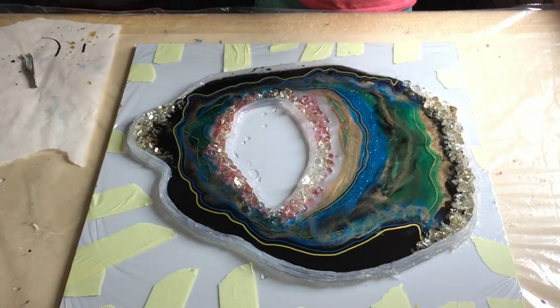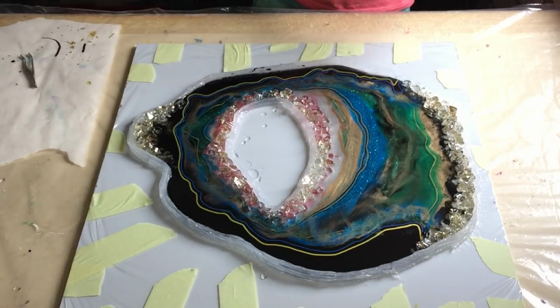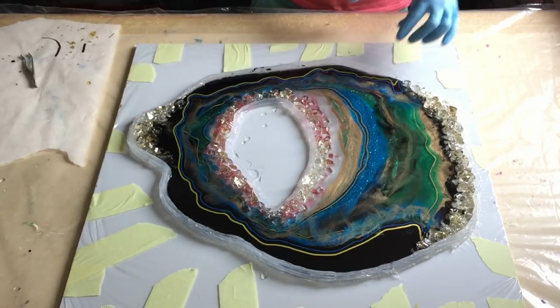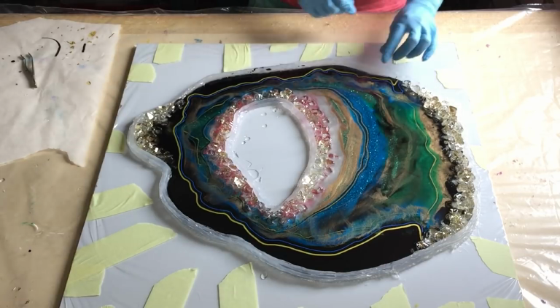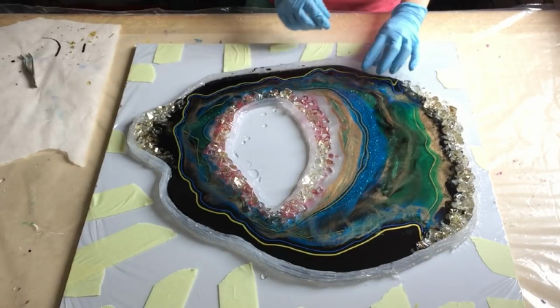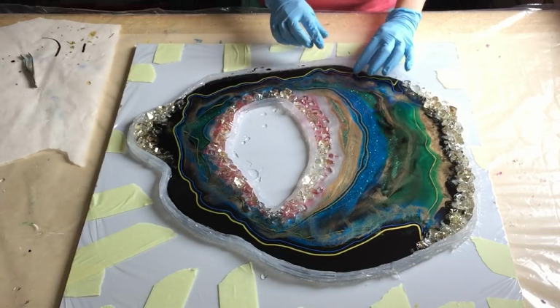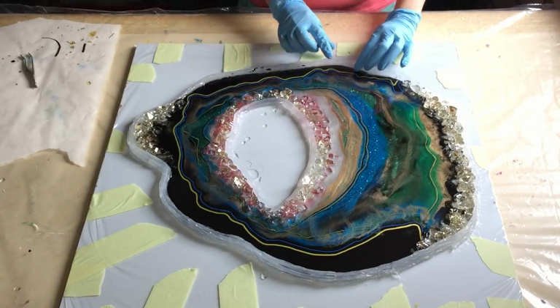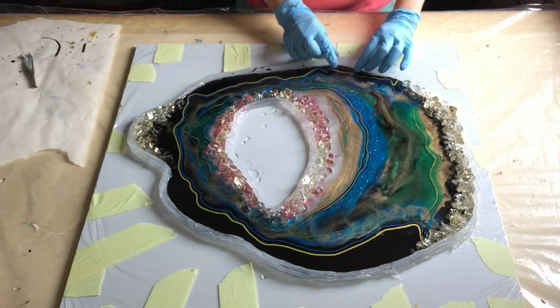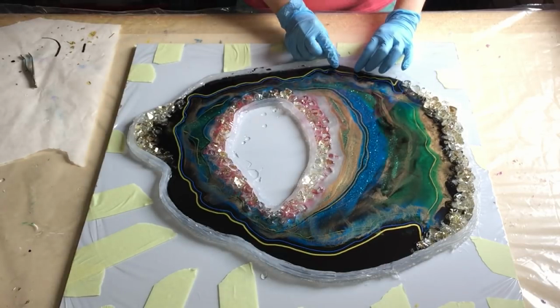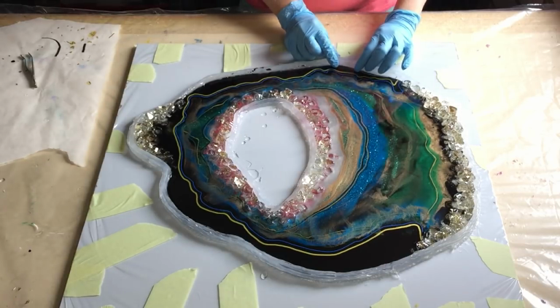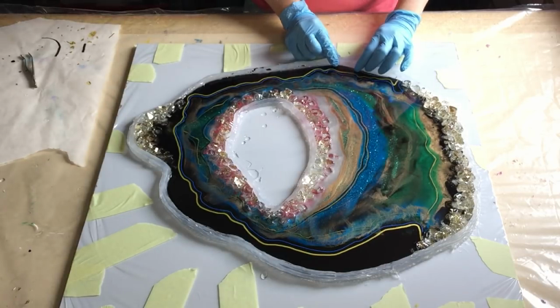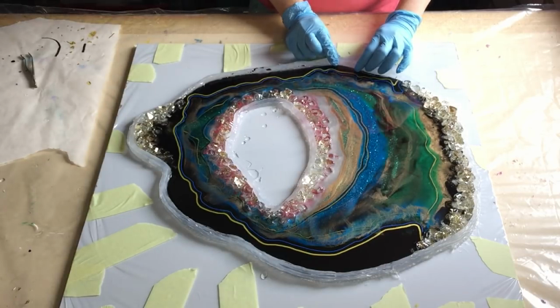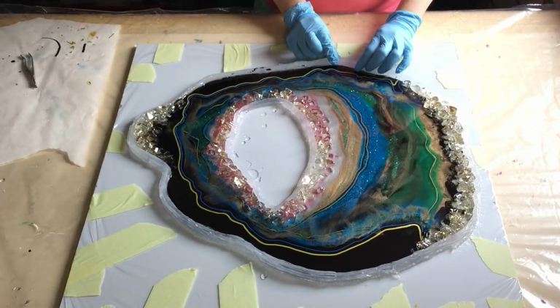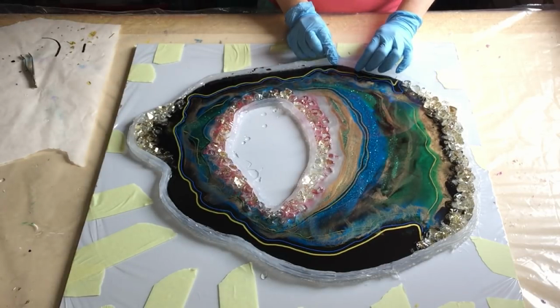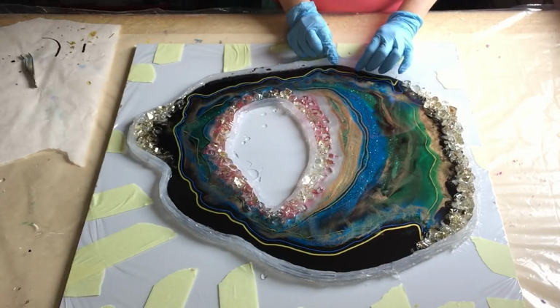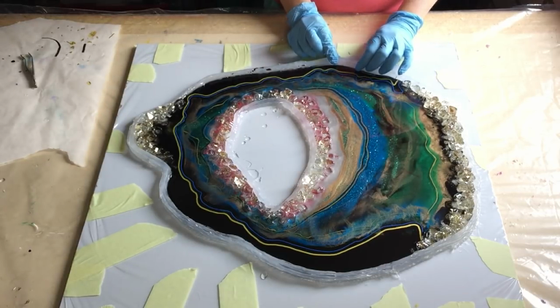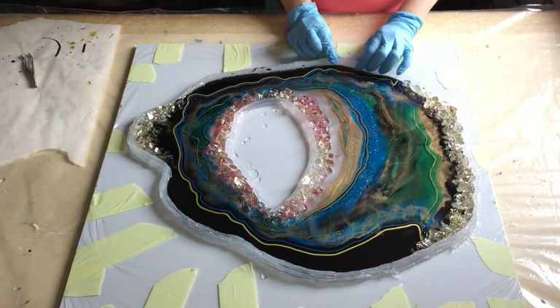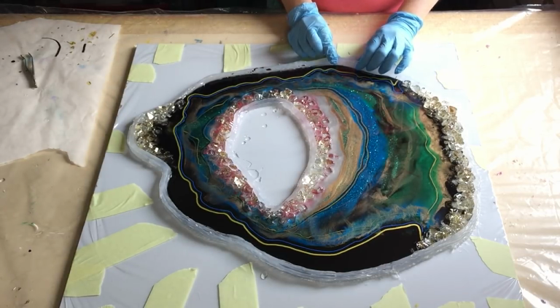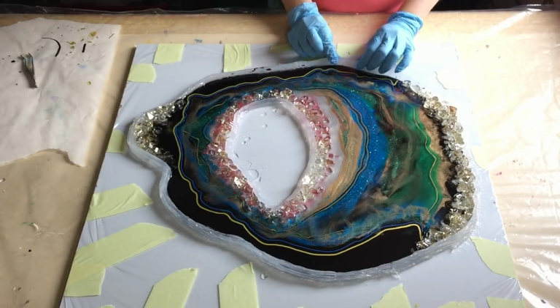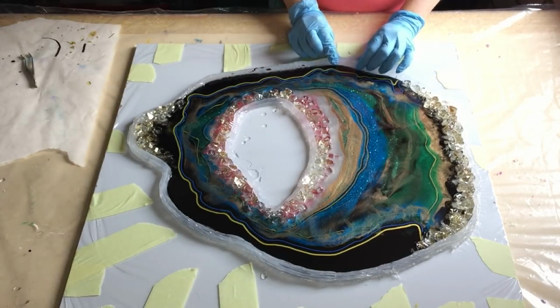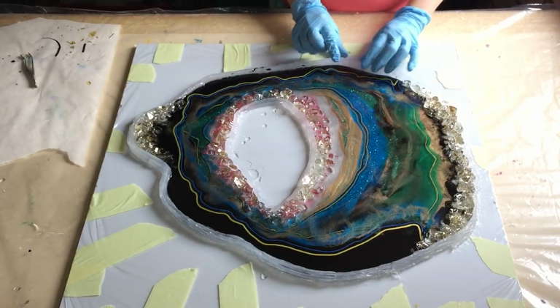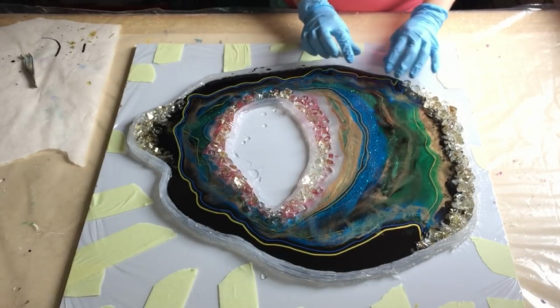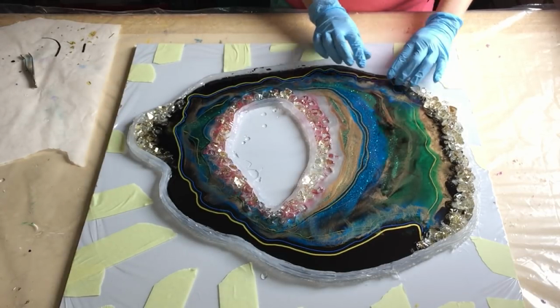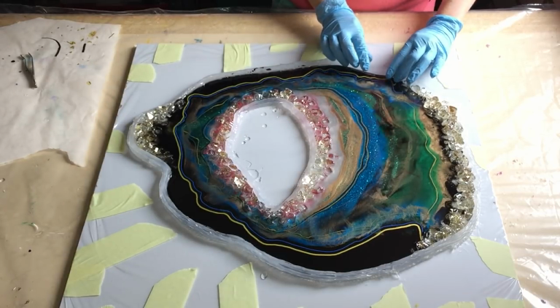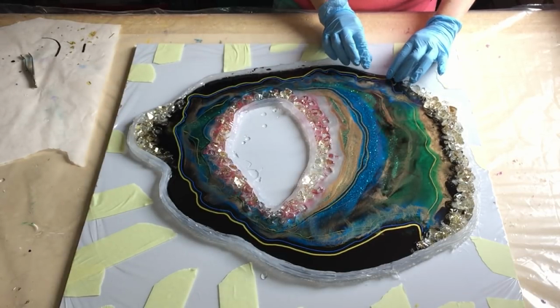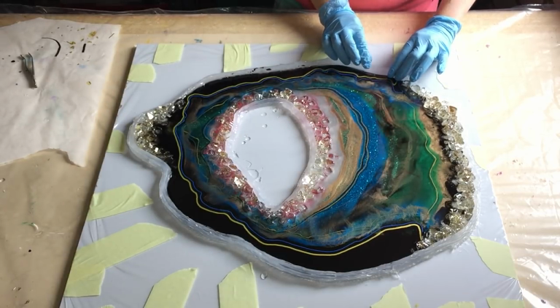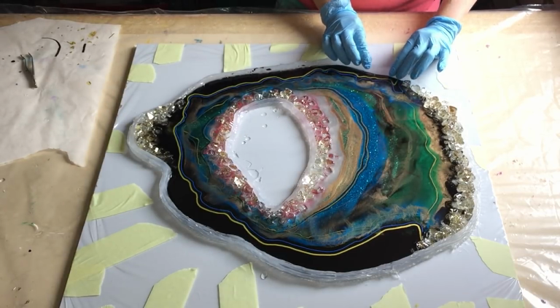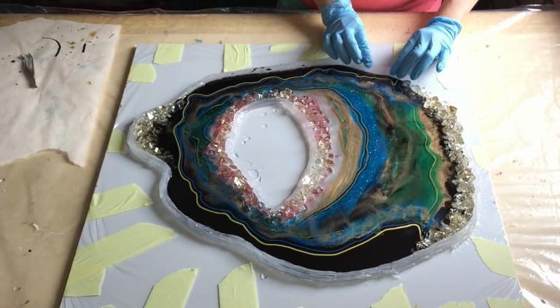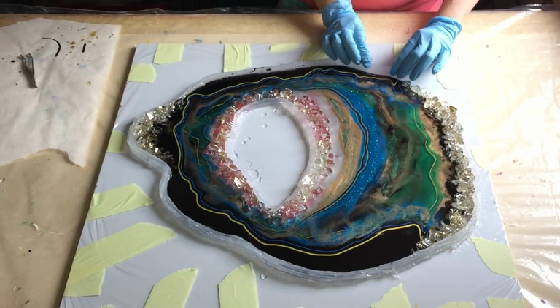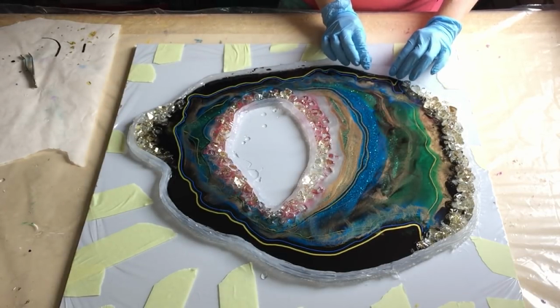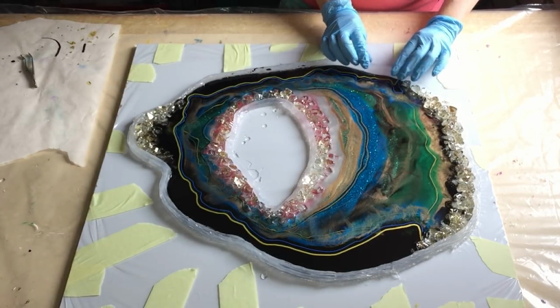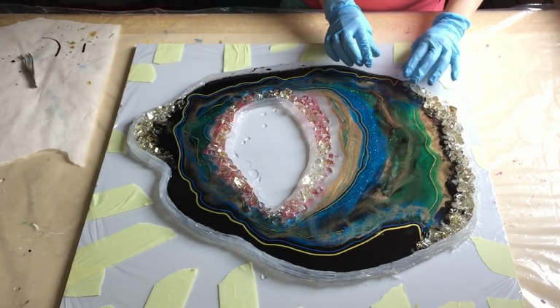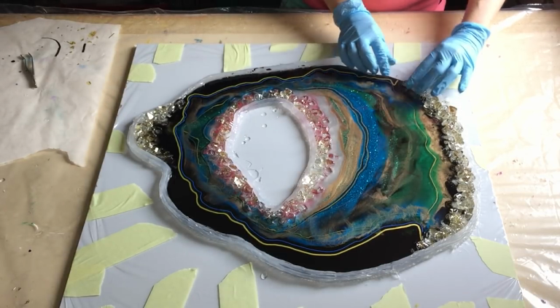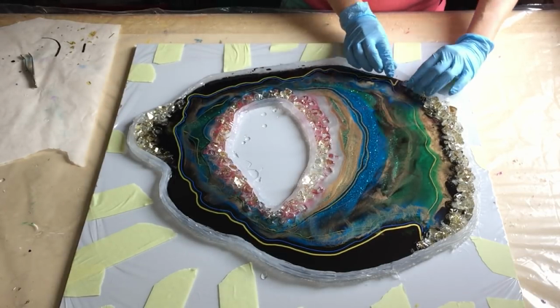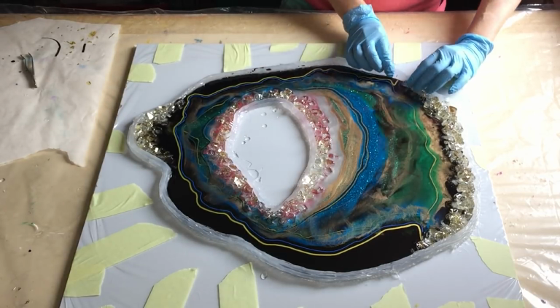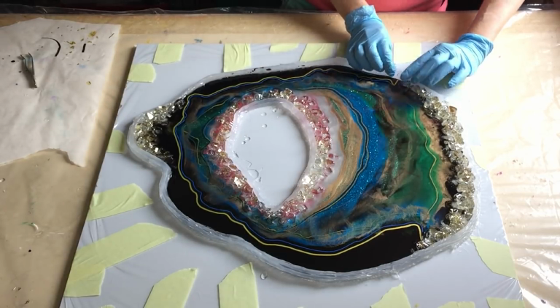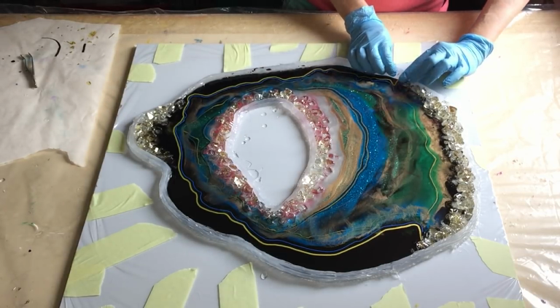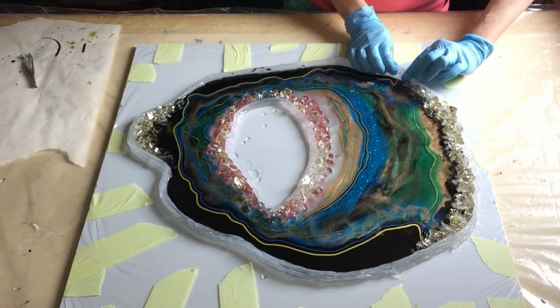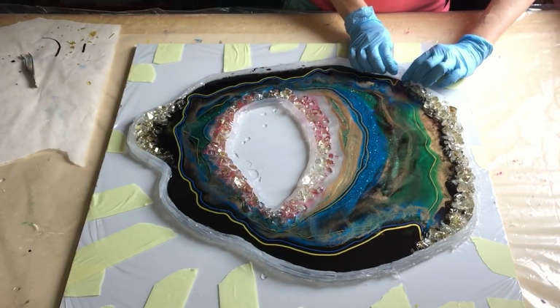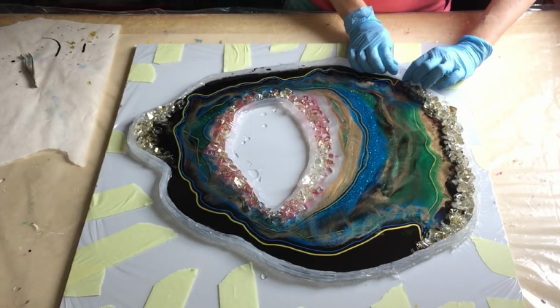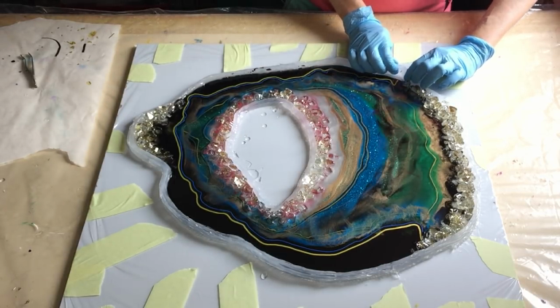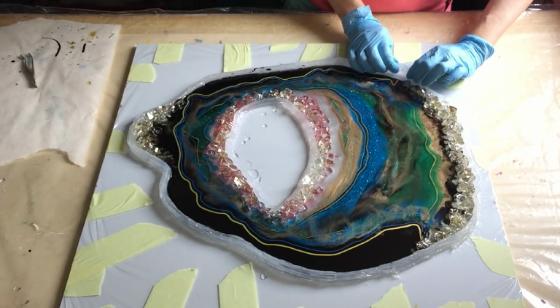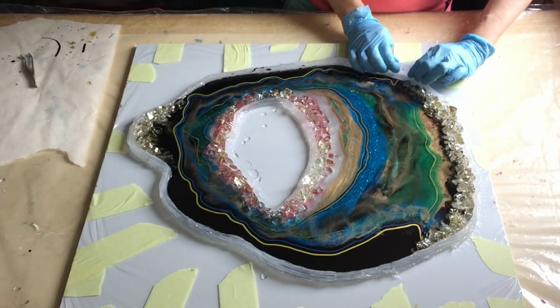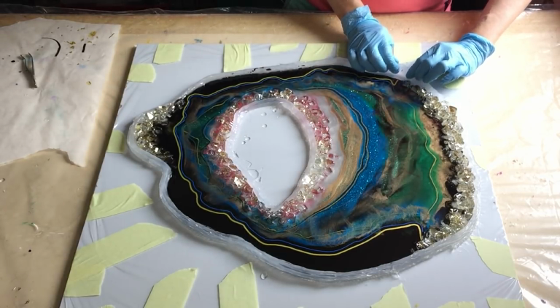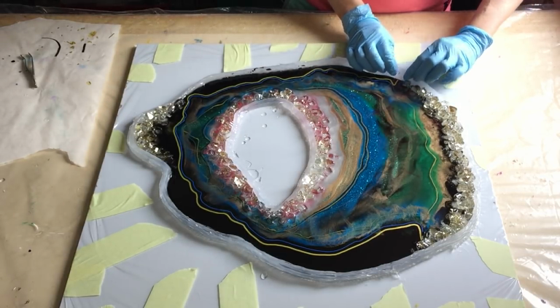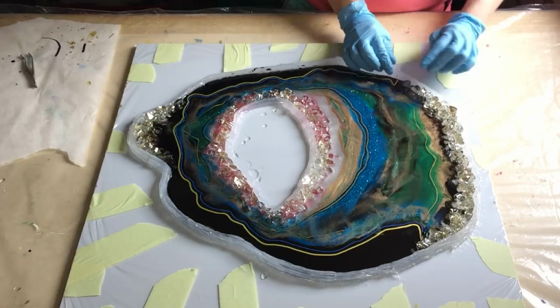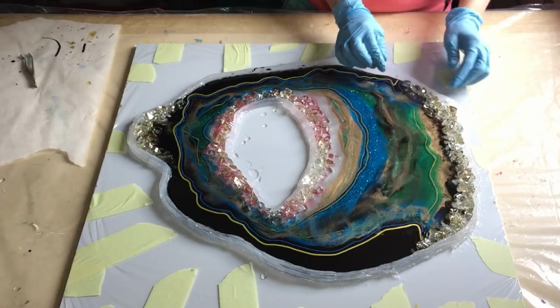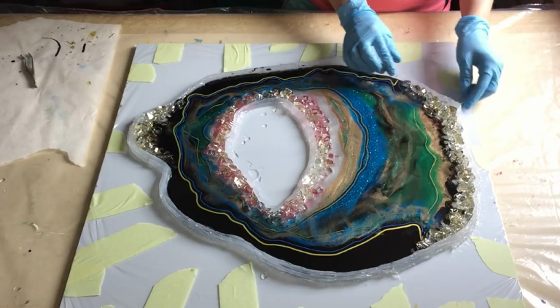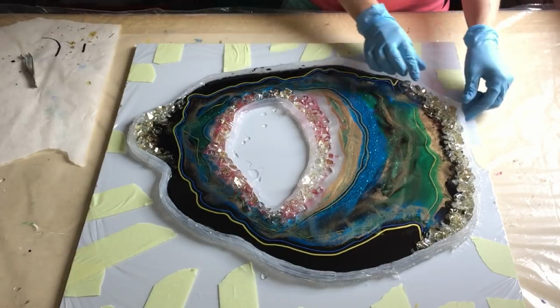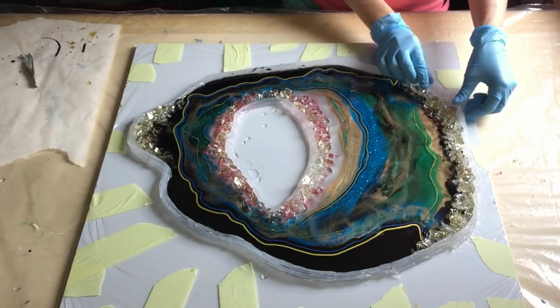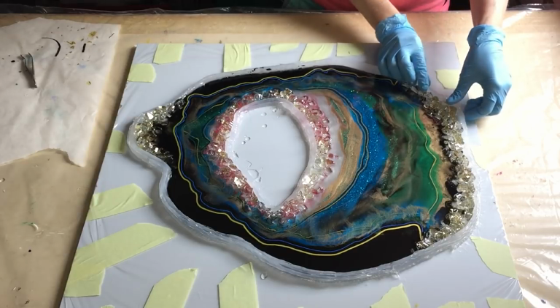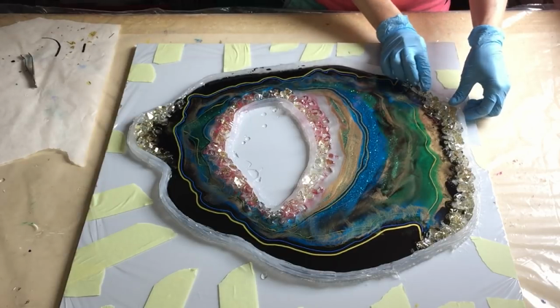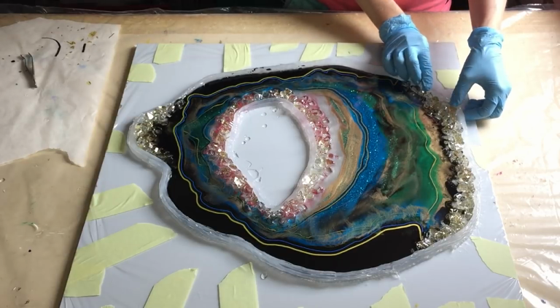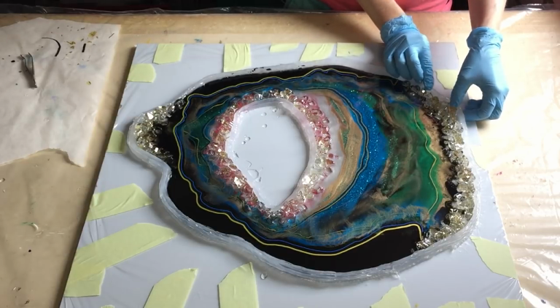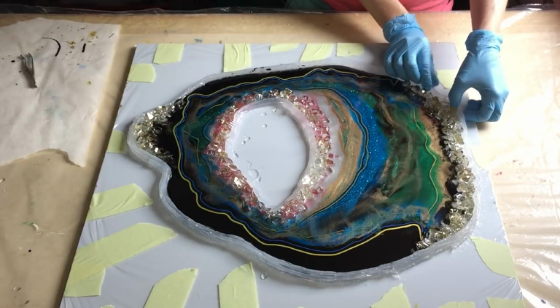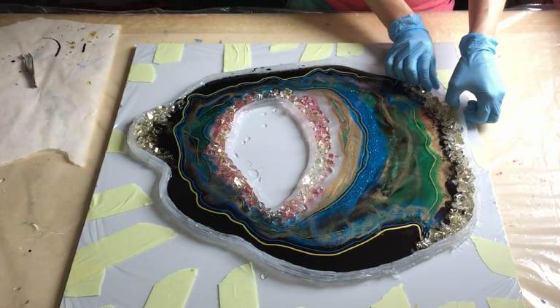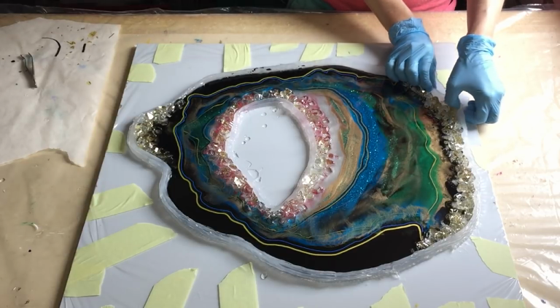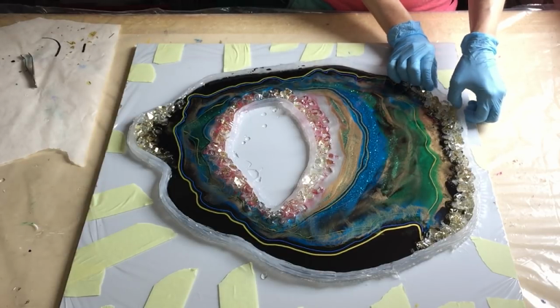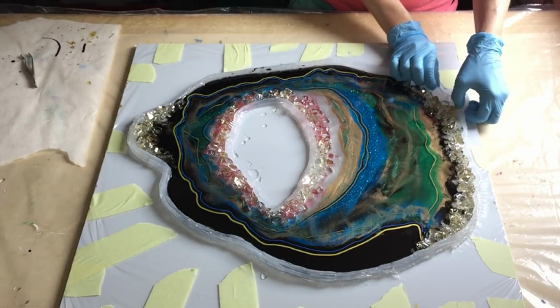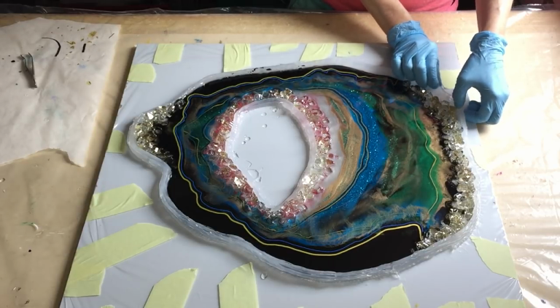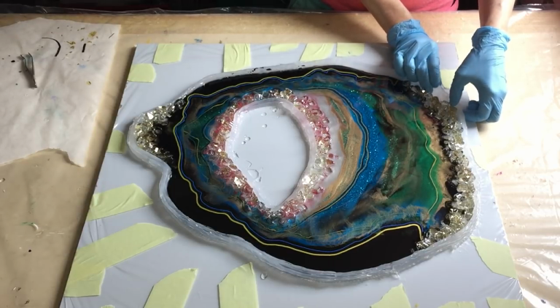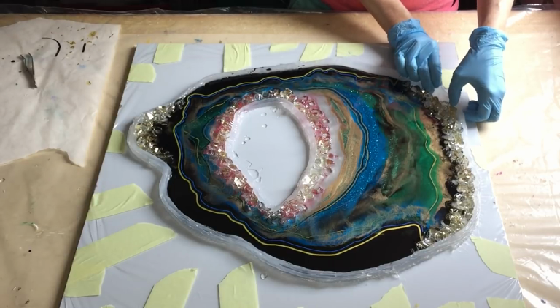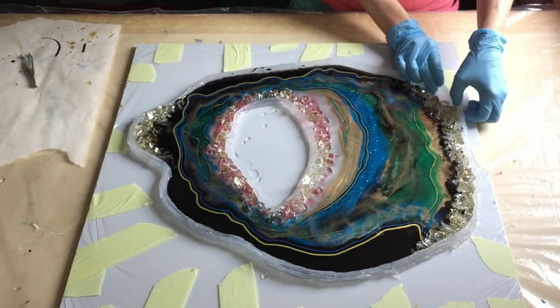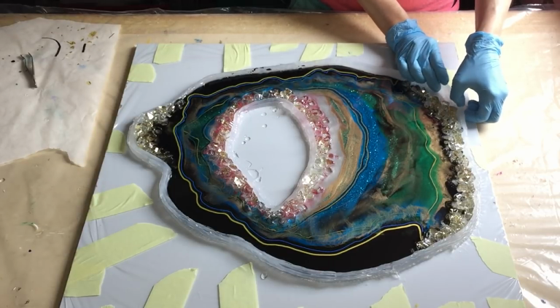Hello everyone, I'm back, and I'm so excited because it's time to take the geode out of the mold.